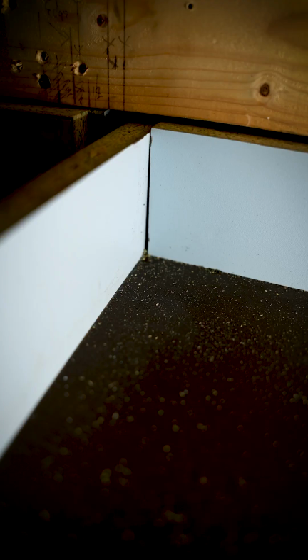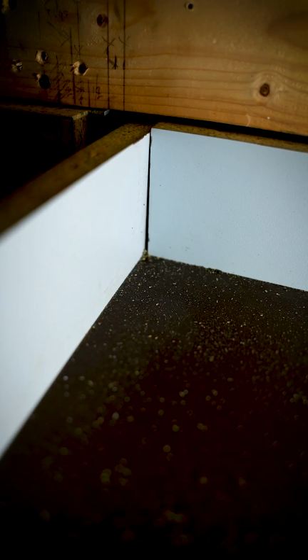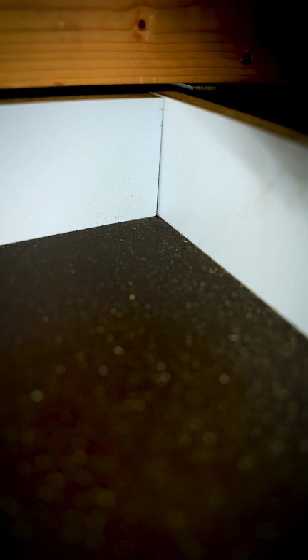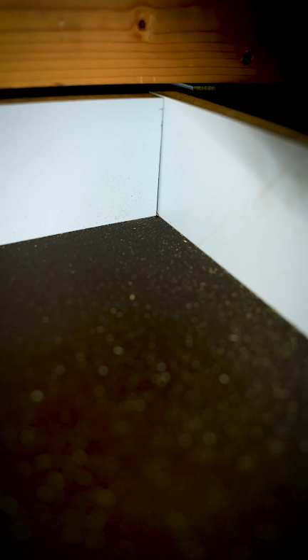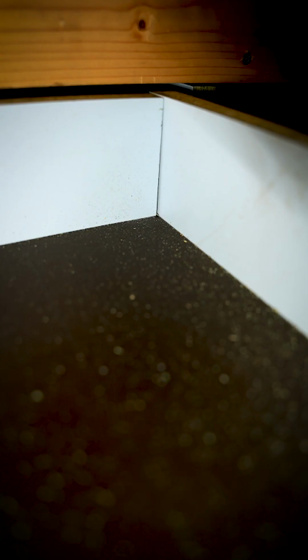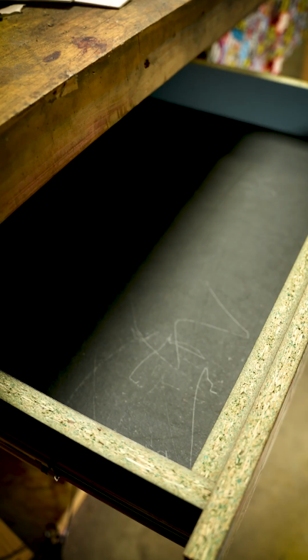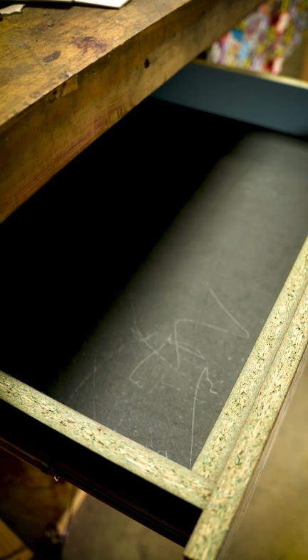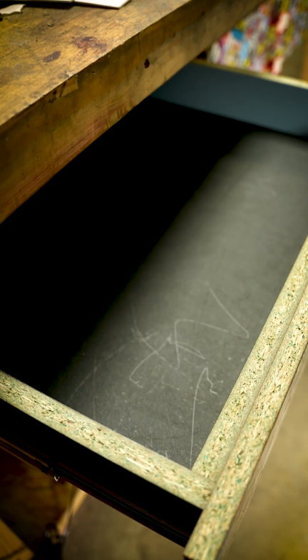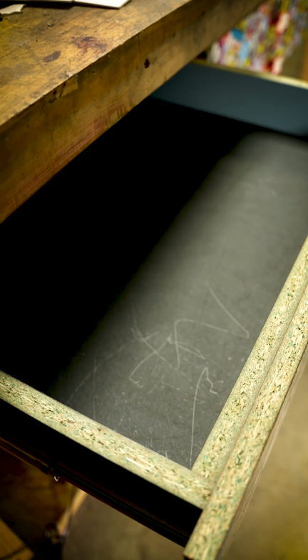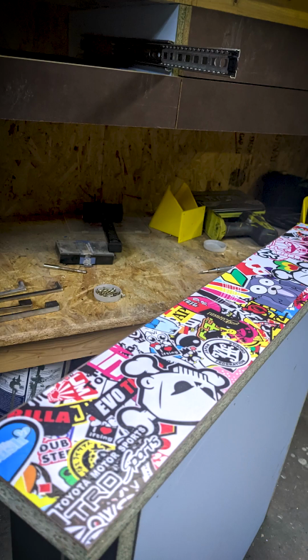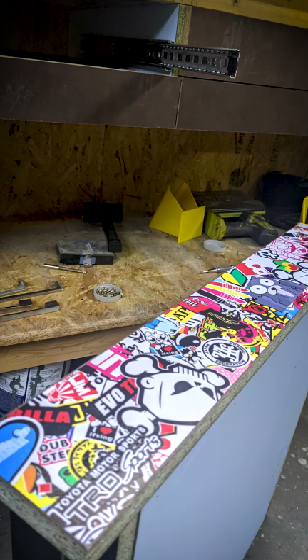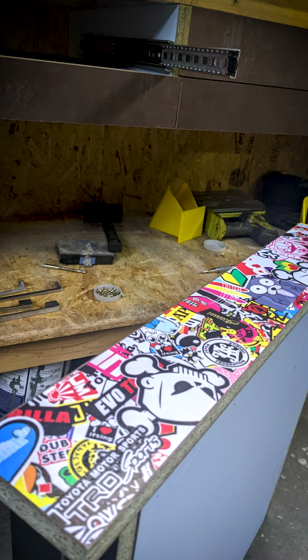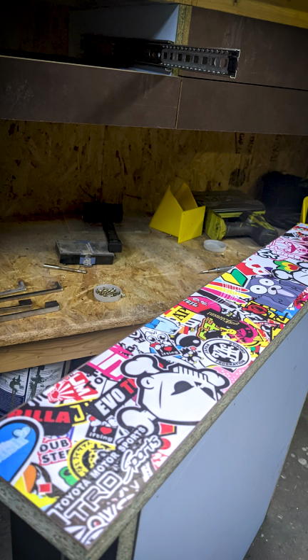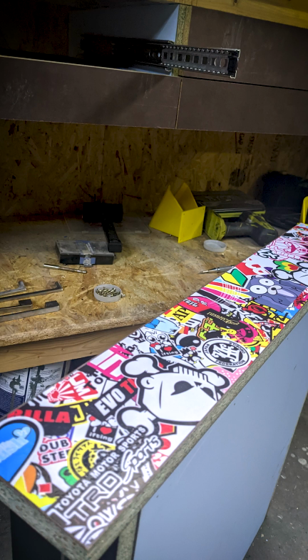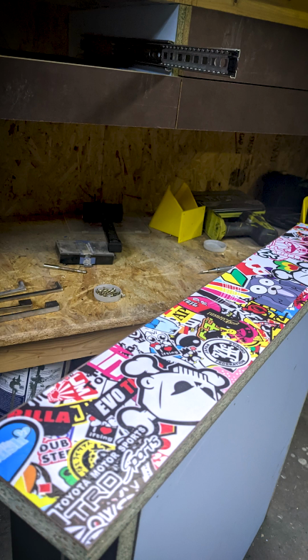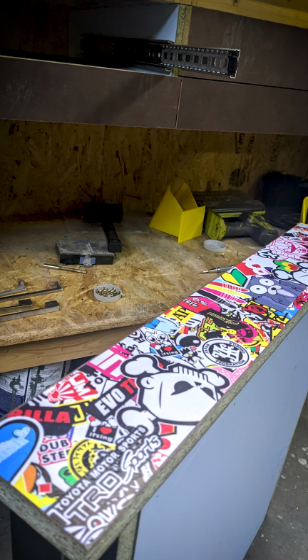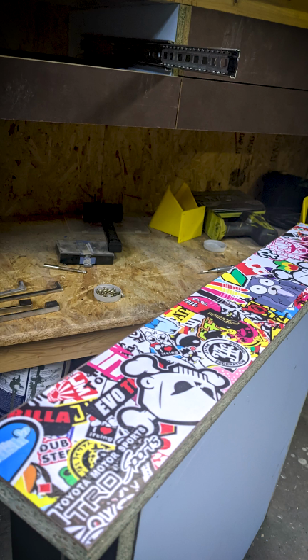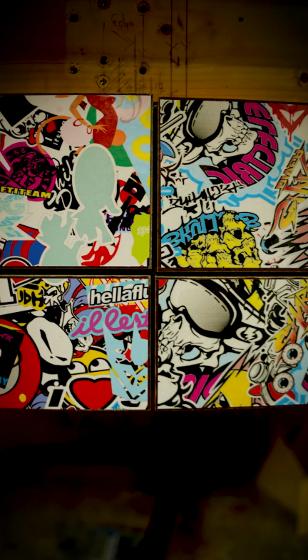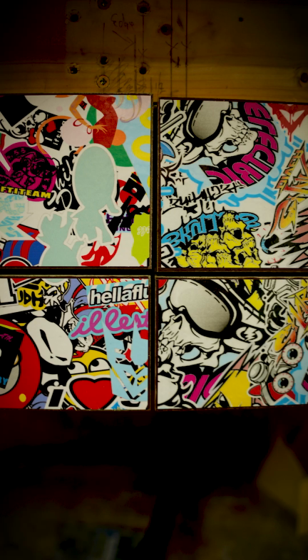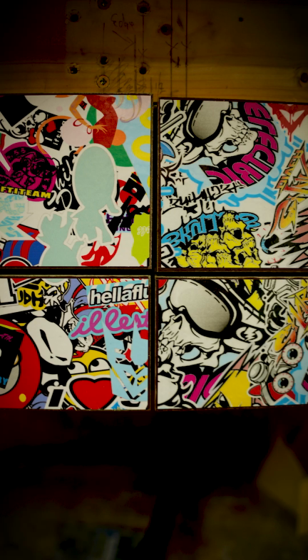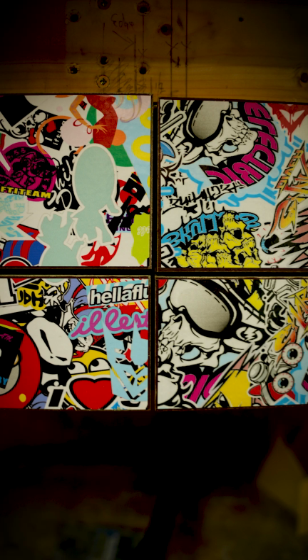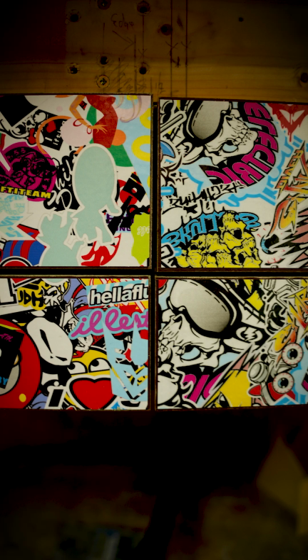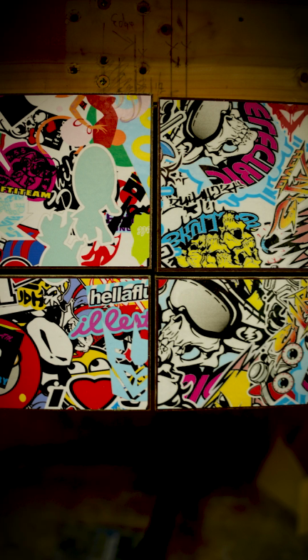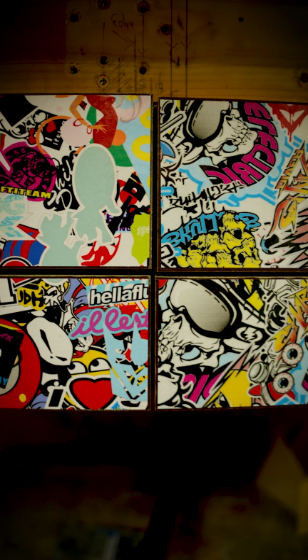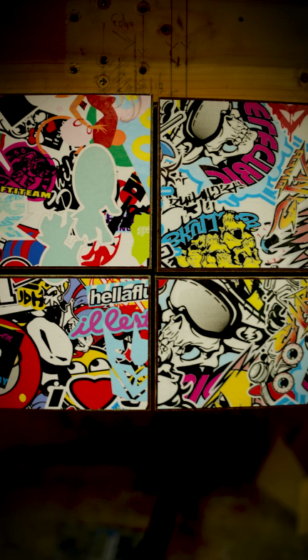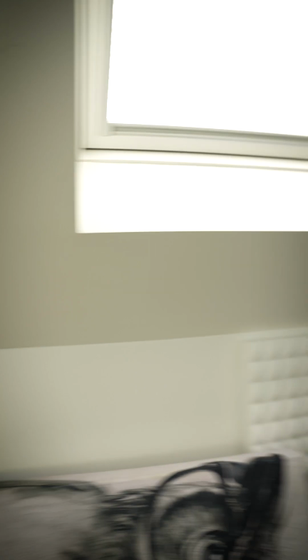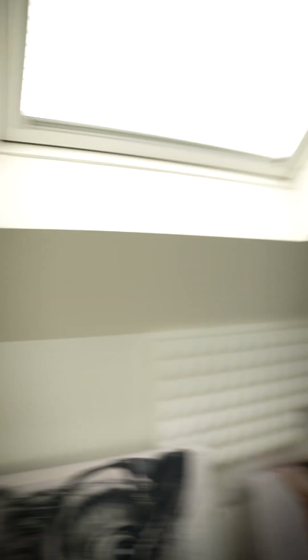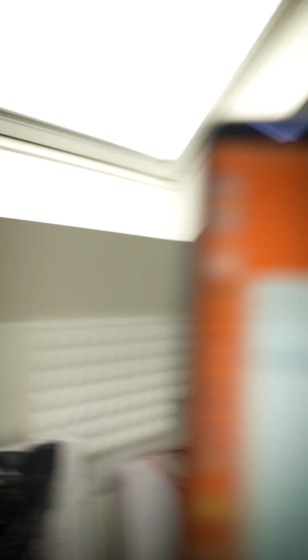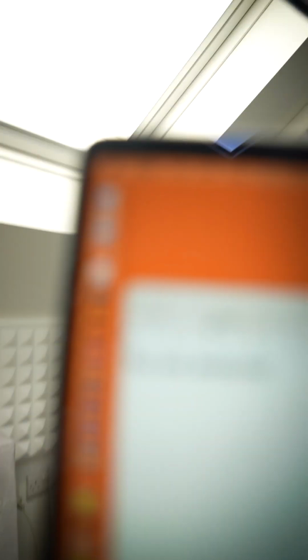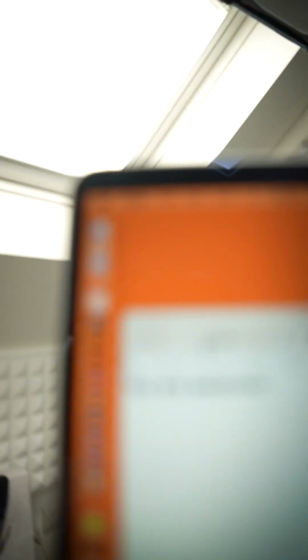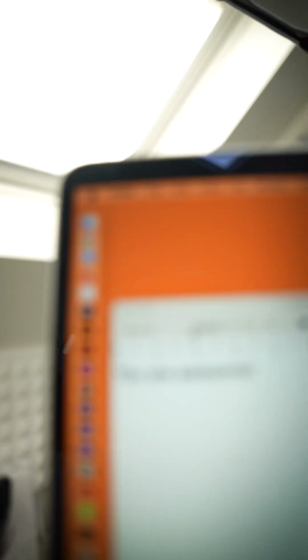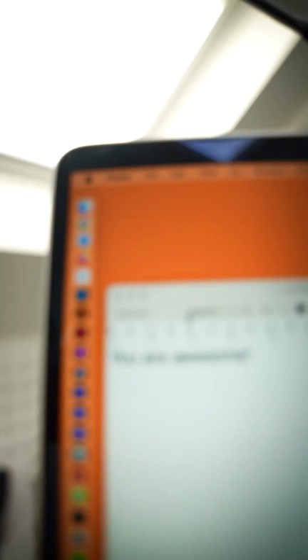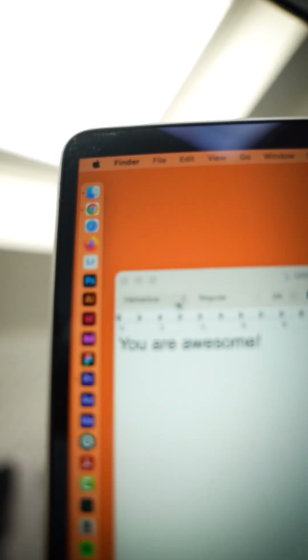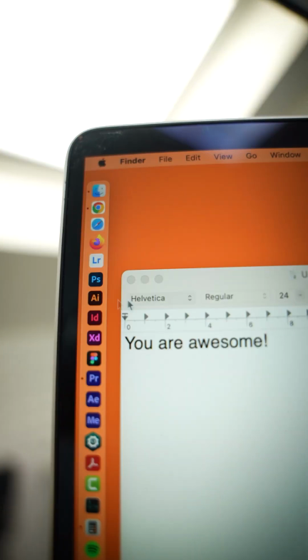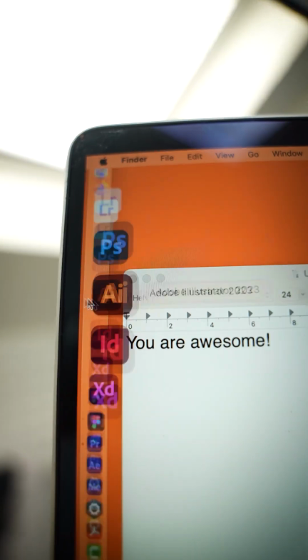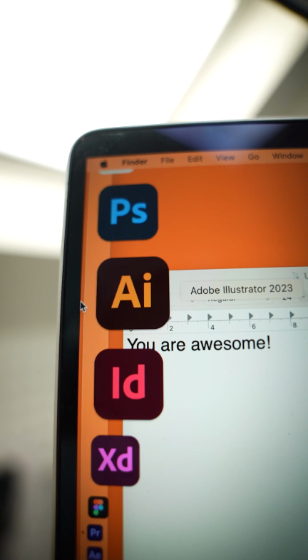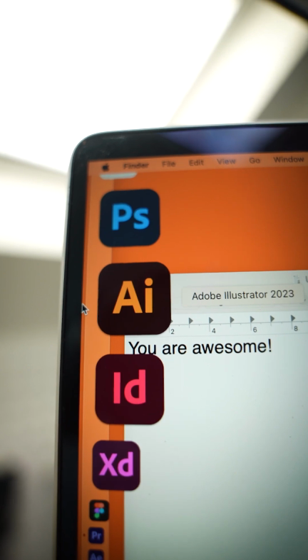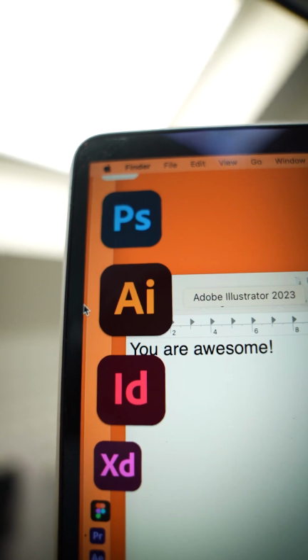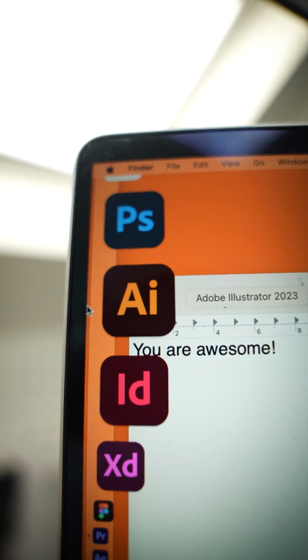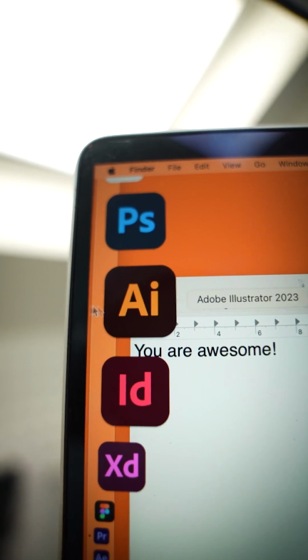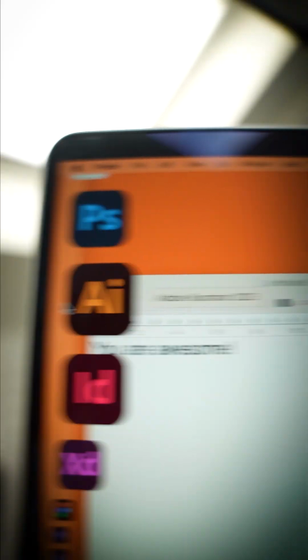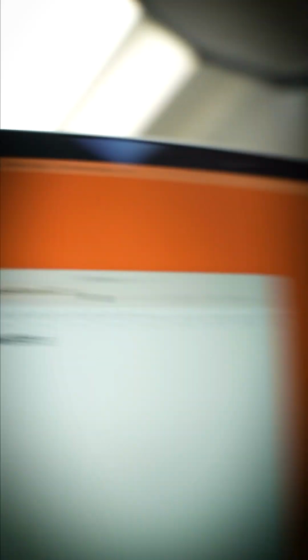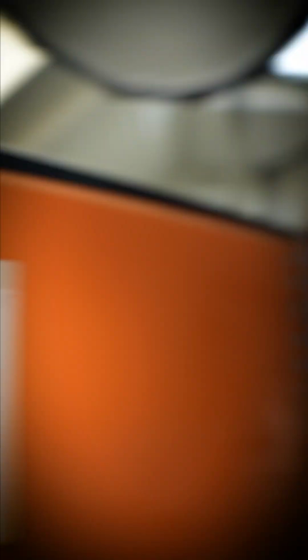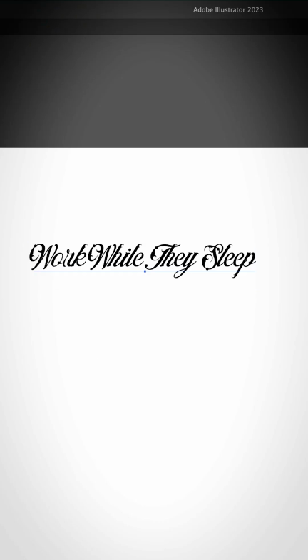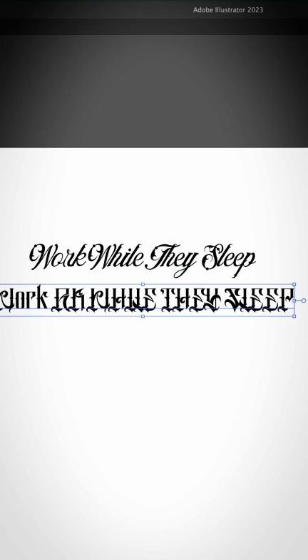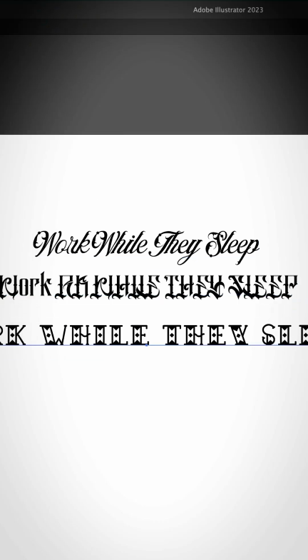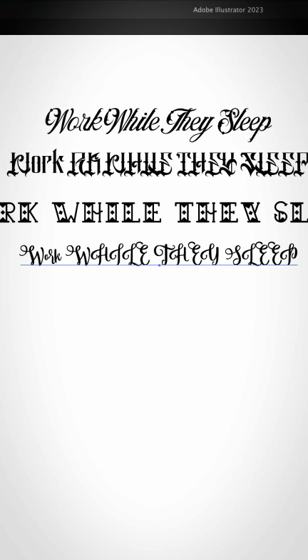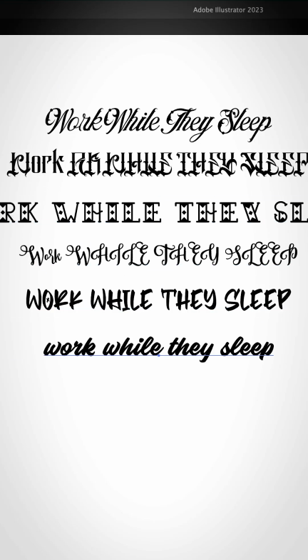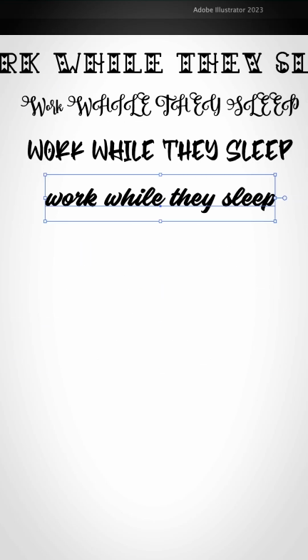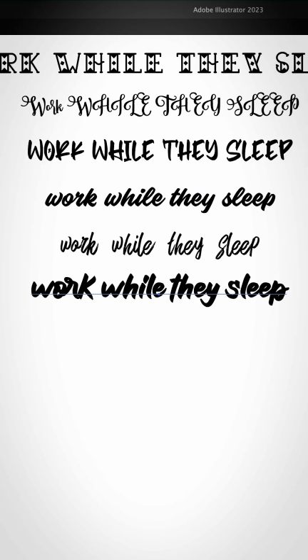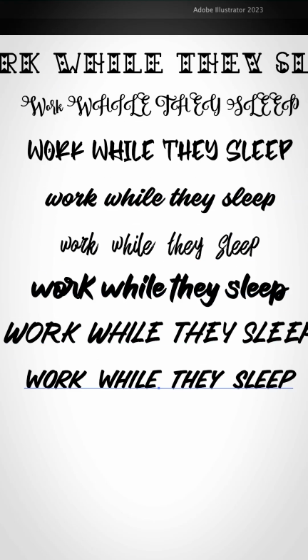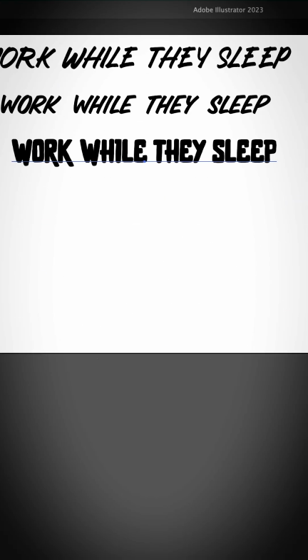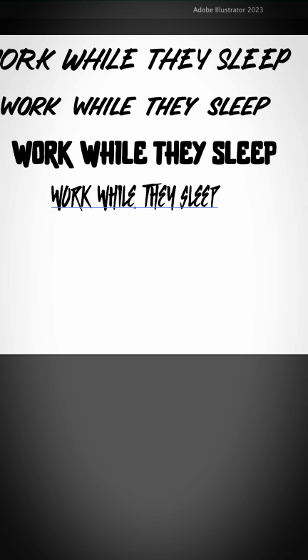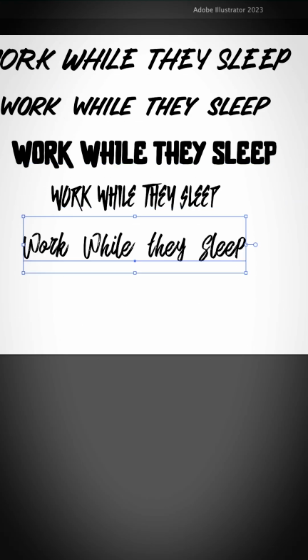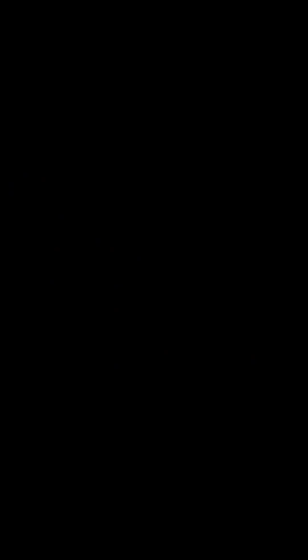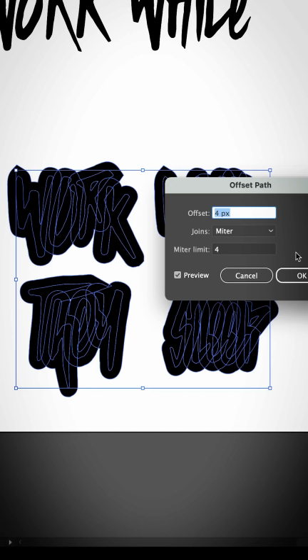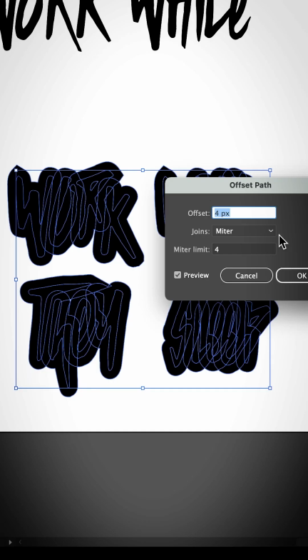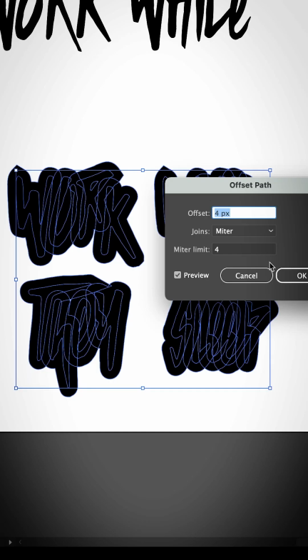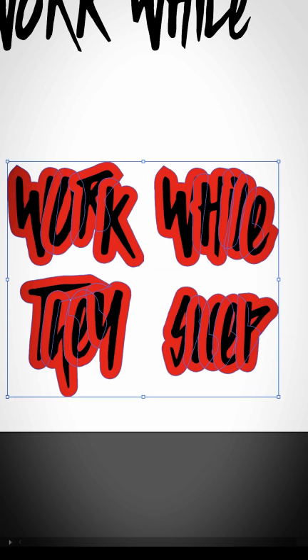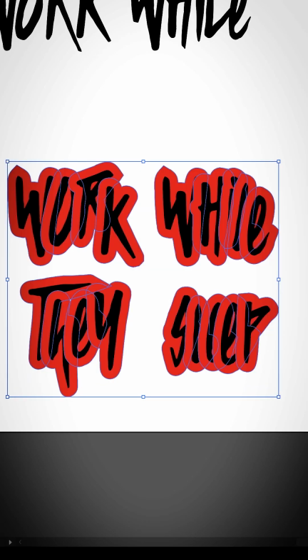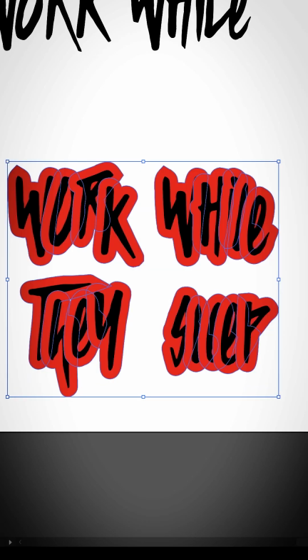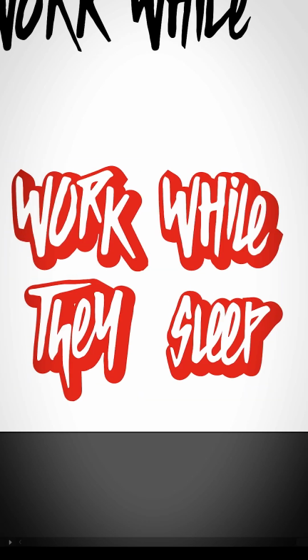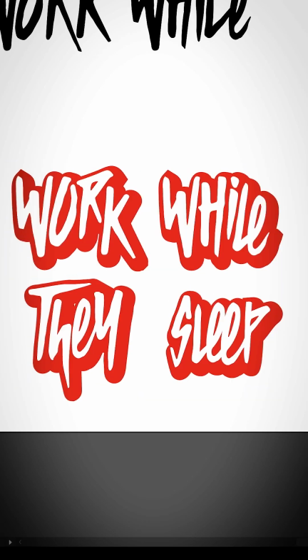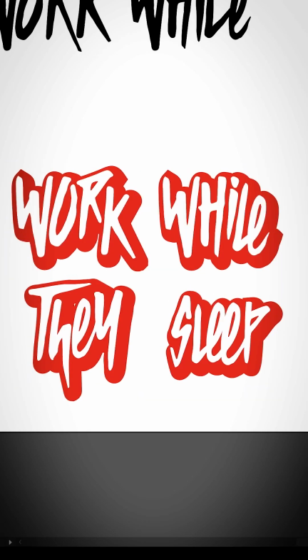The designer in my head says, hide it with stickers and handles. So off to Illustrator — go through every font on my computer, add a drop shadow.